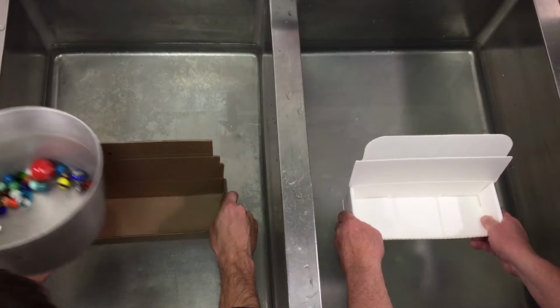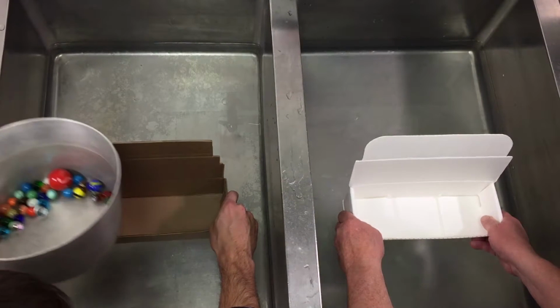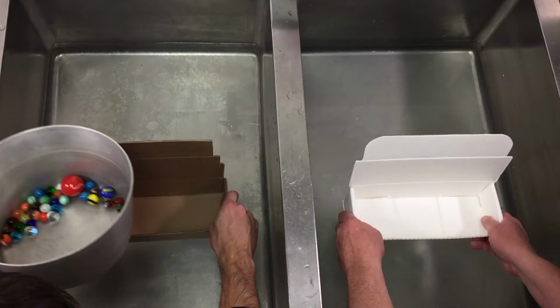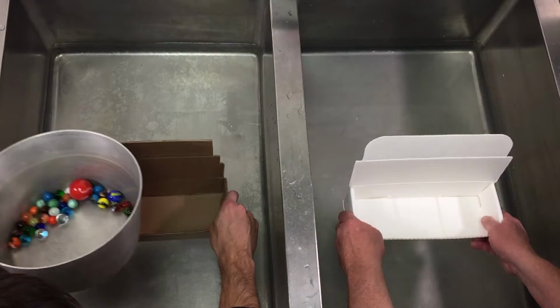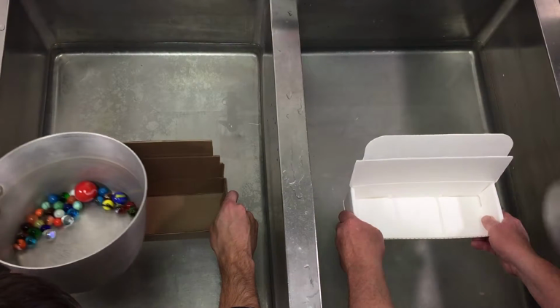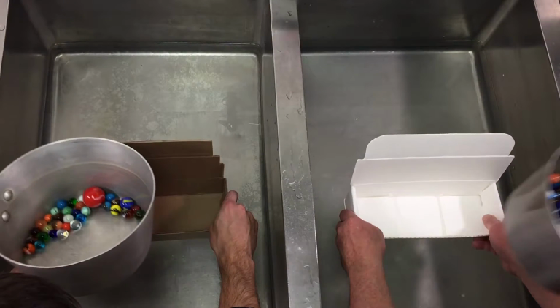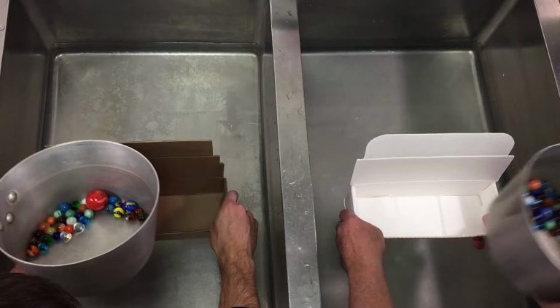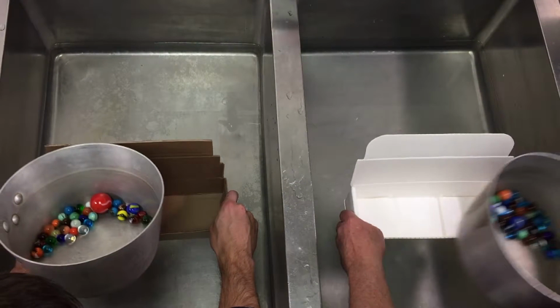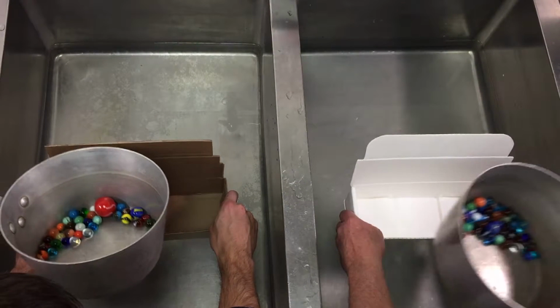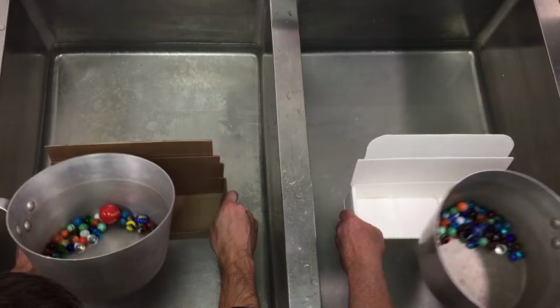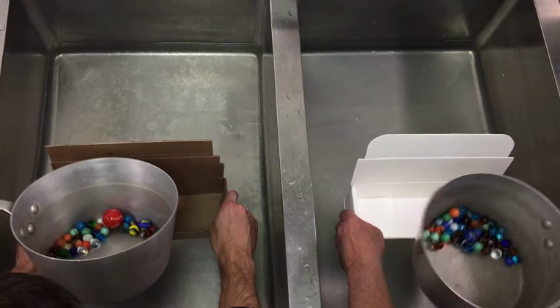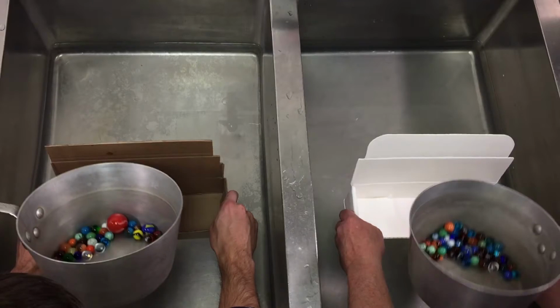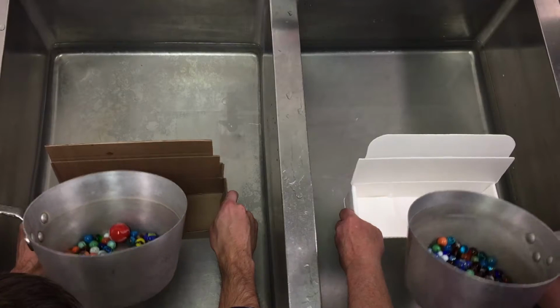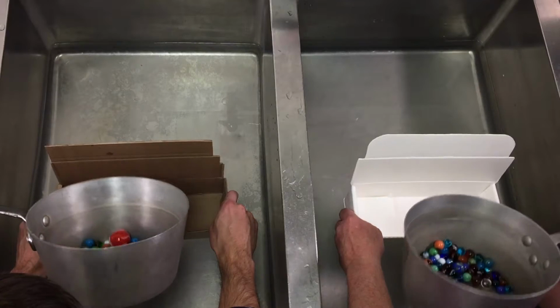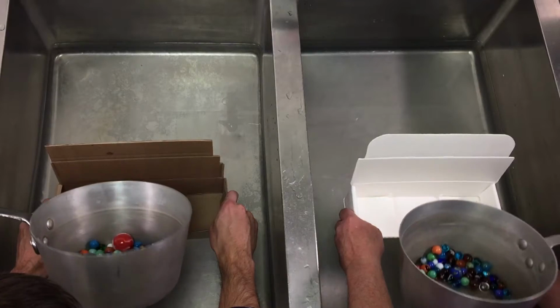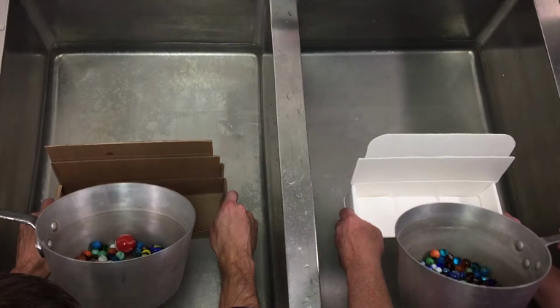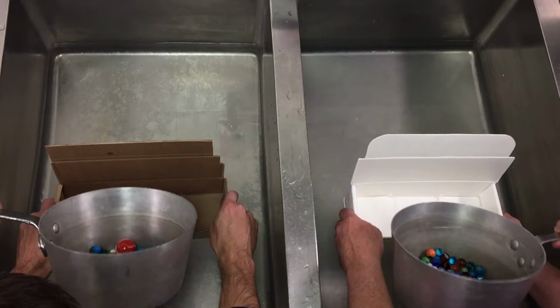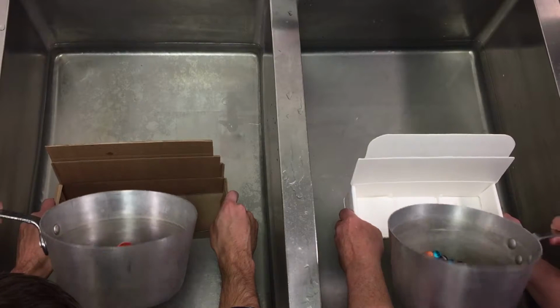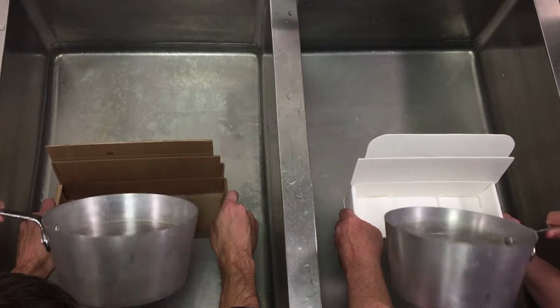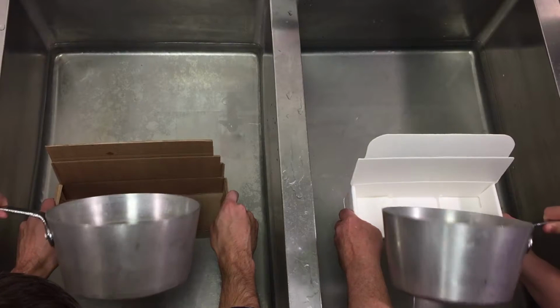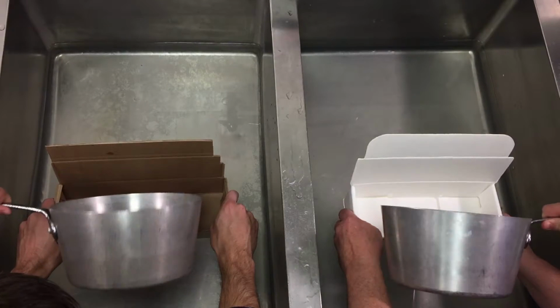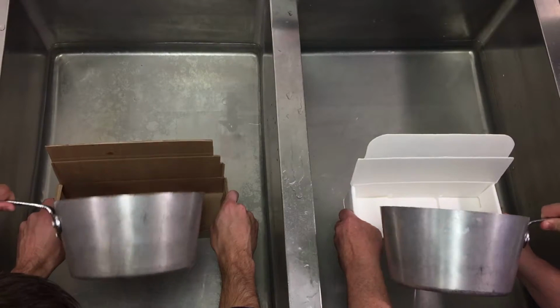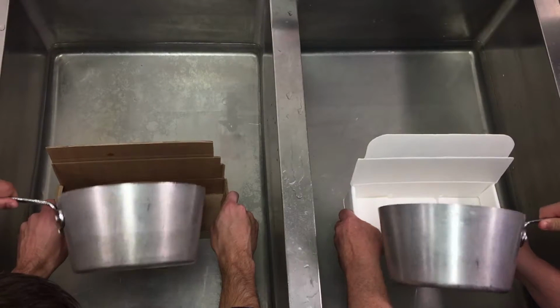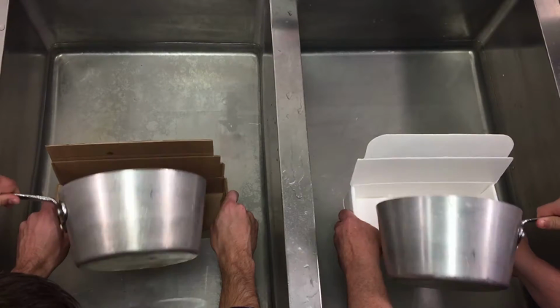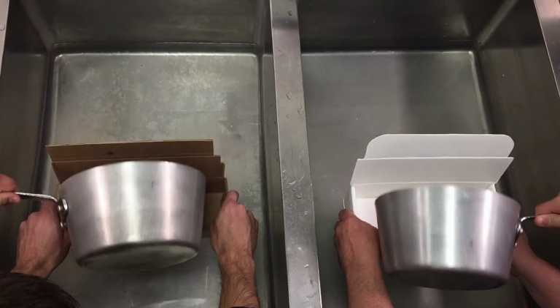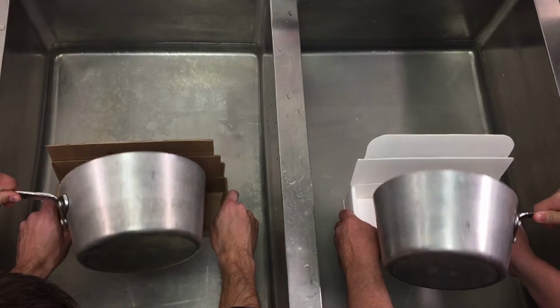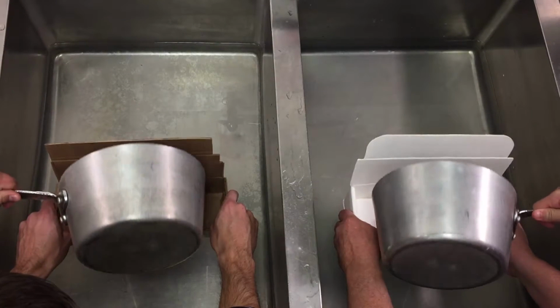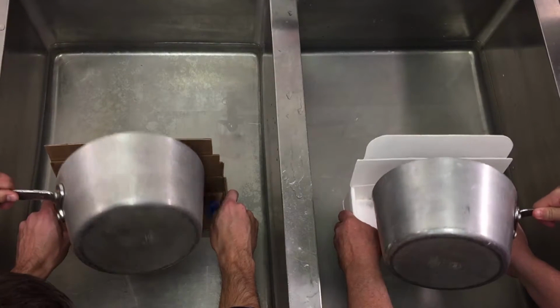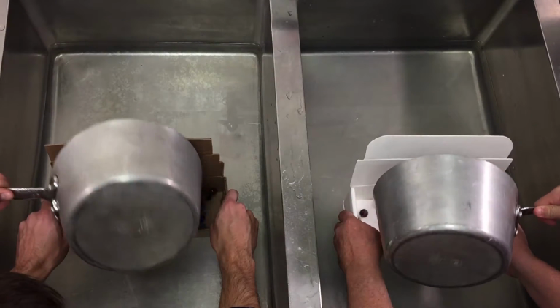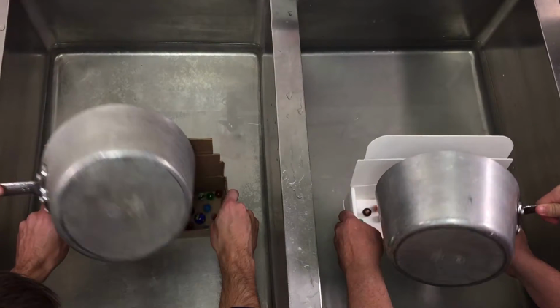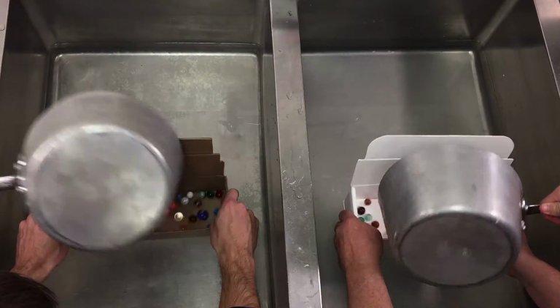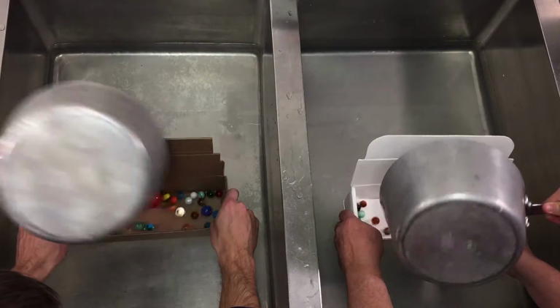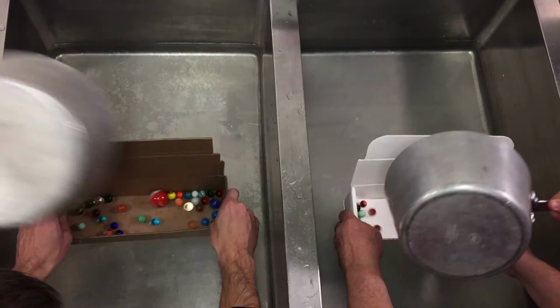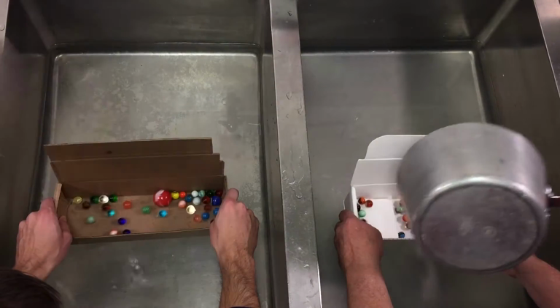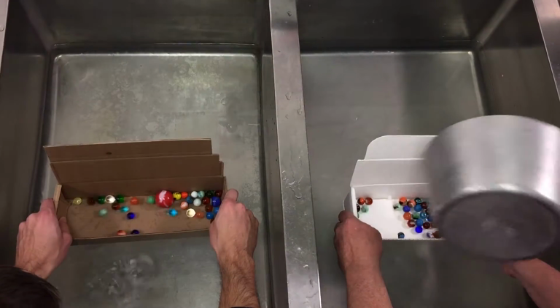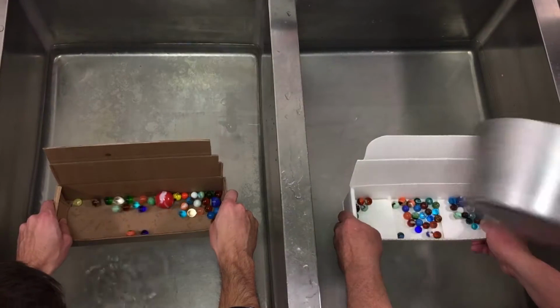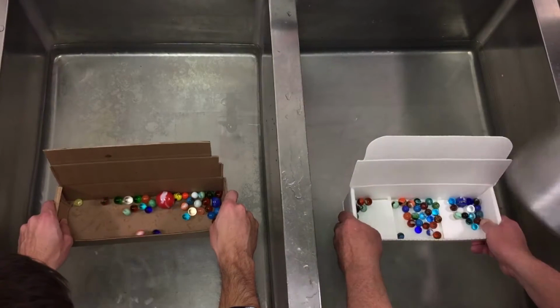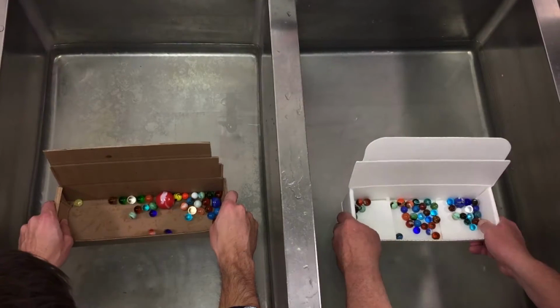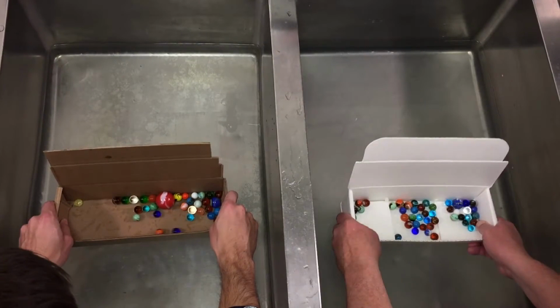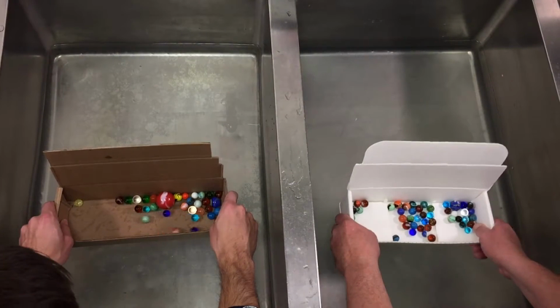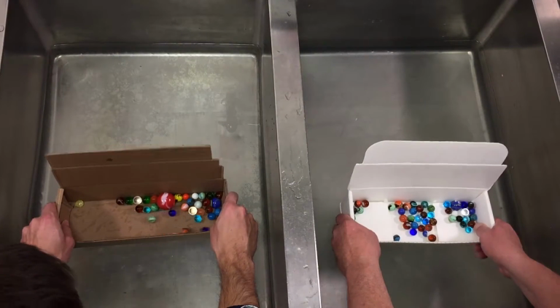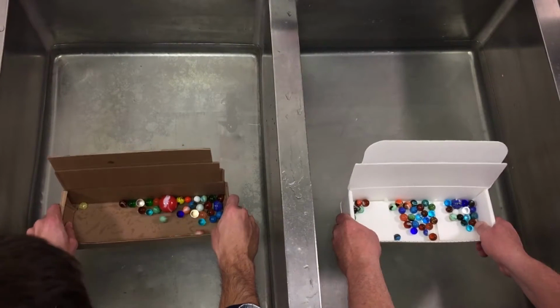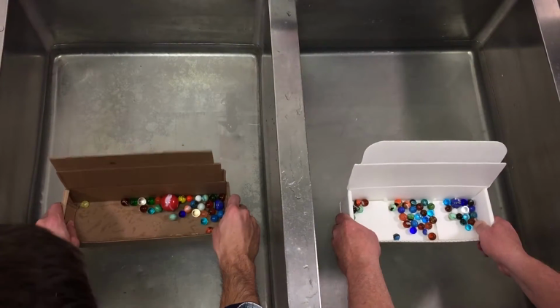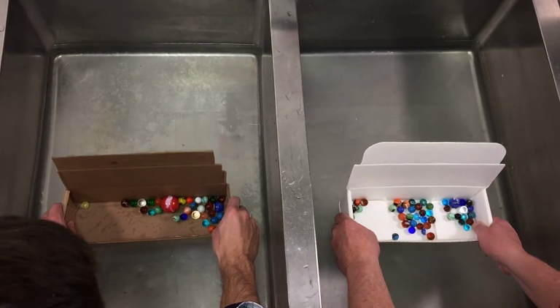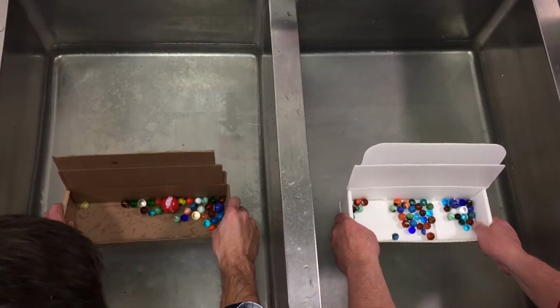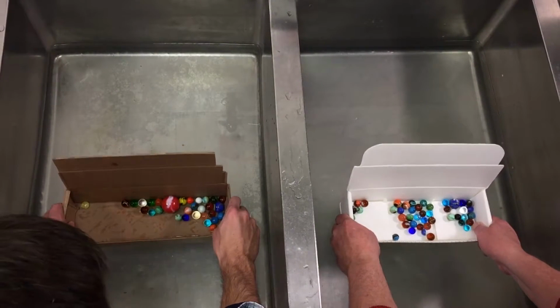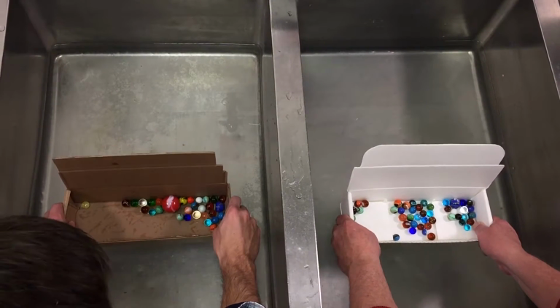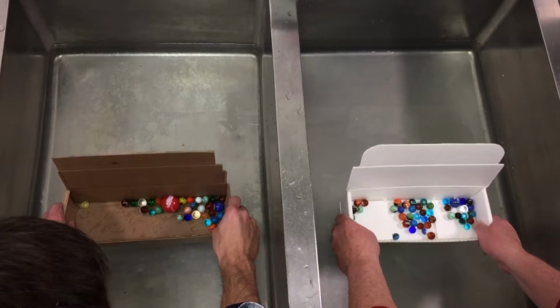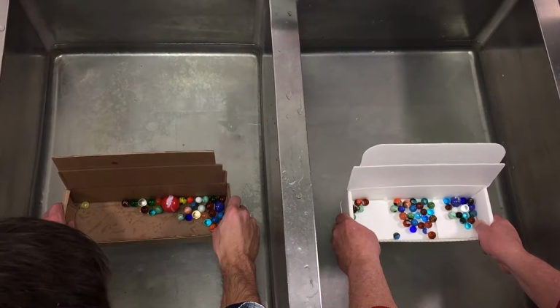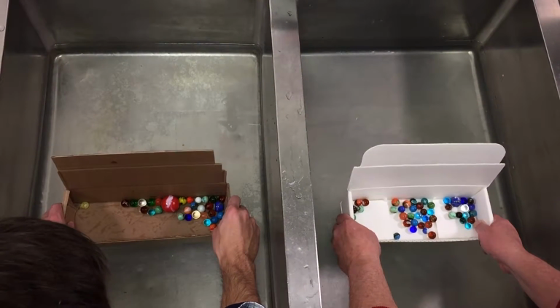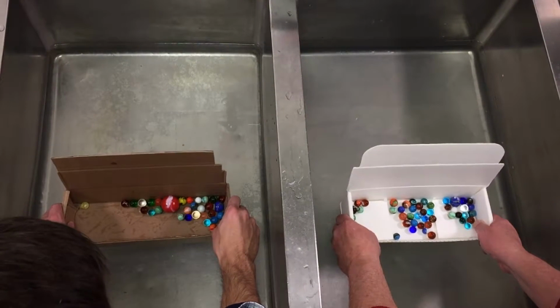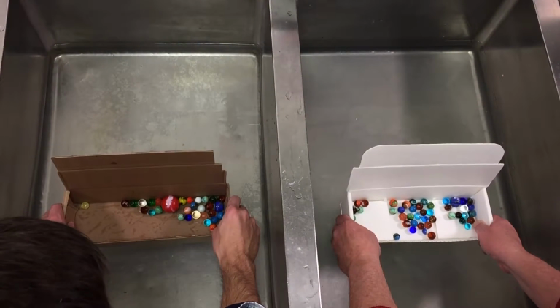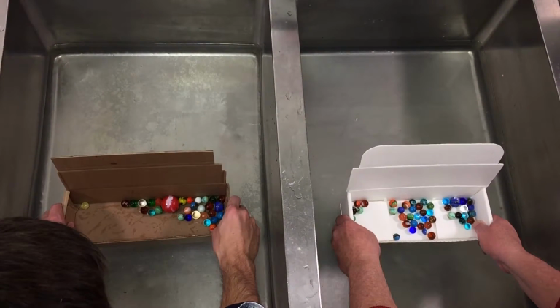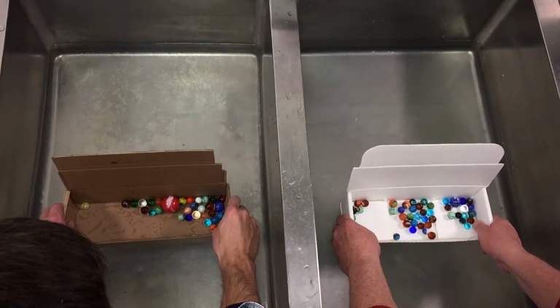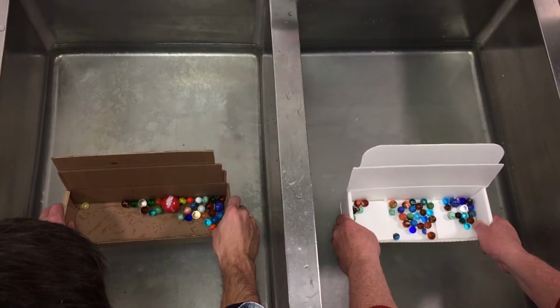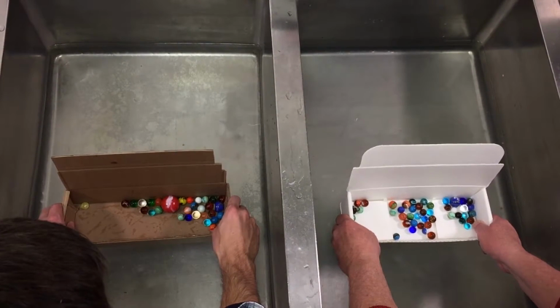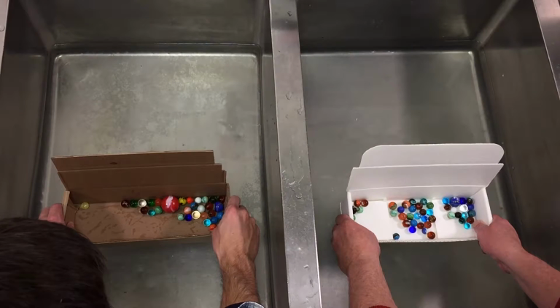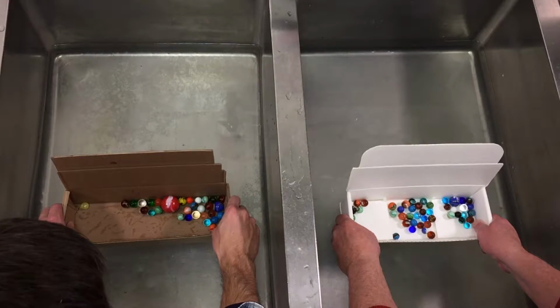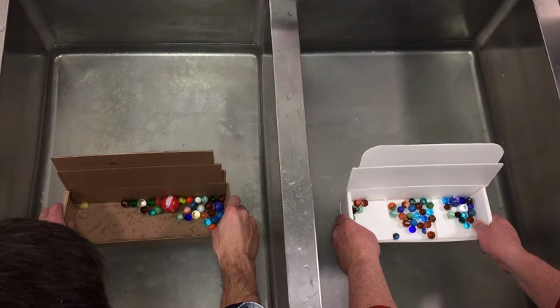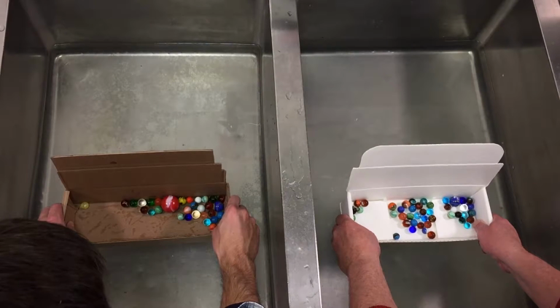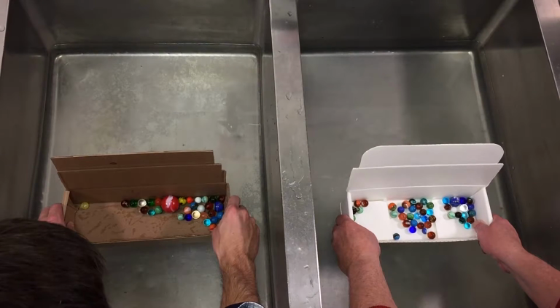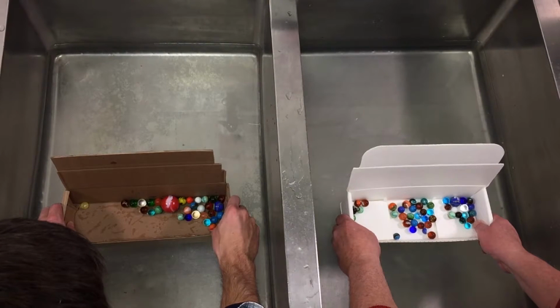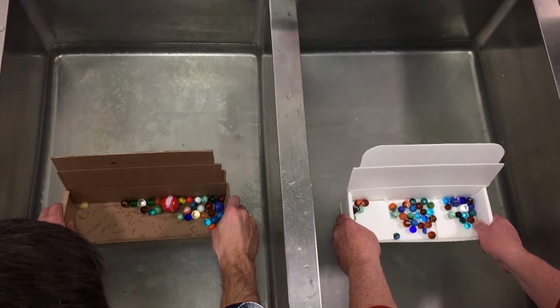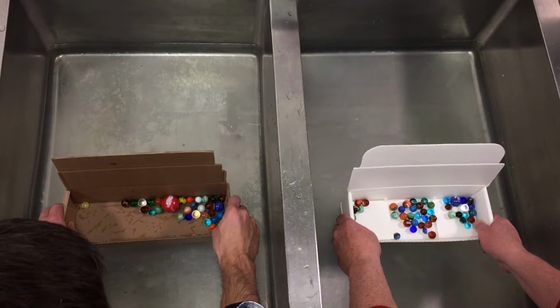Marbles. Three, two, one, go — timer. Three, two, one, start.